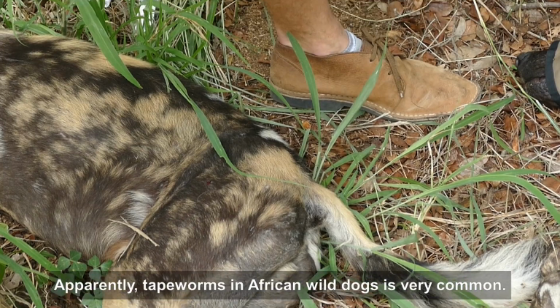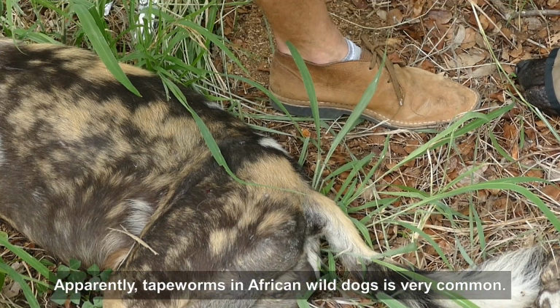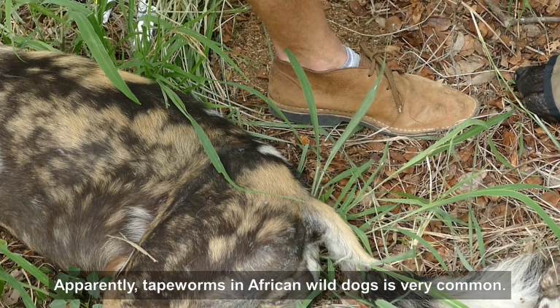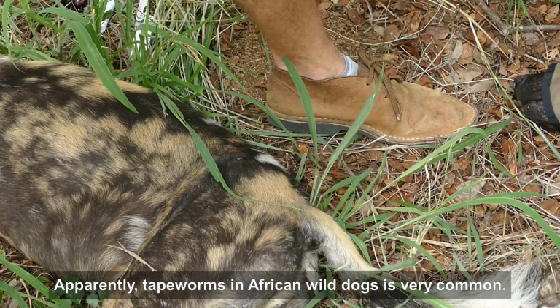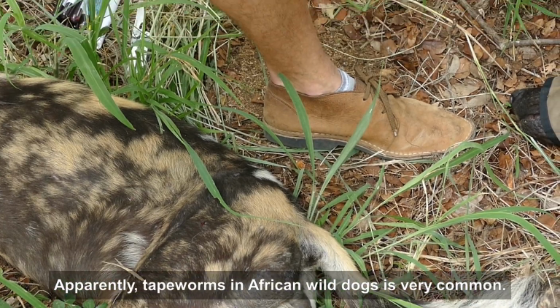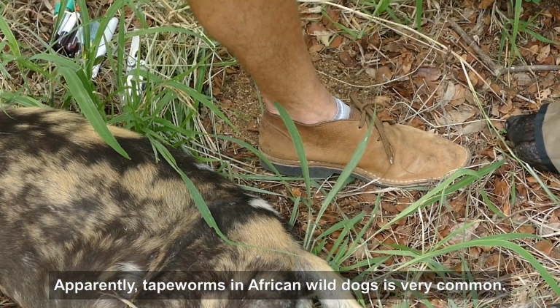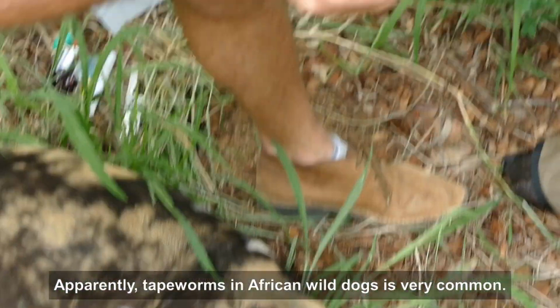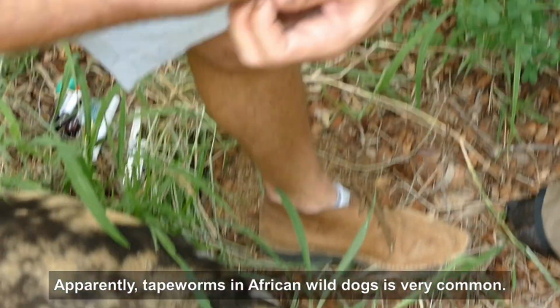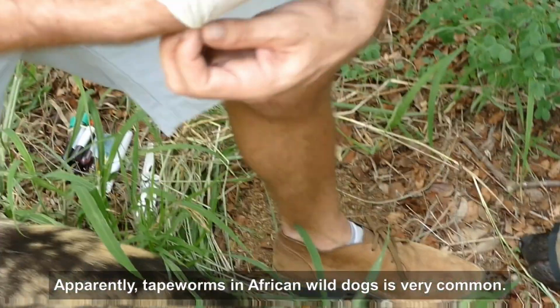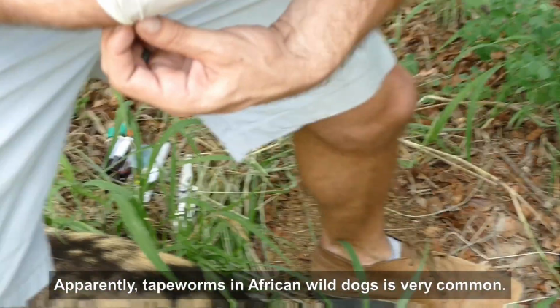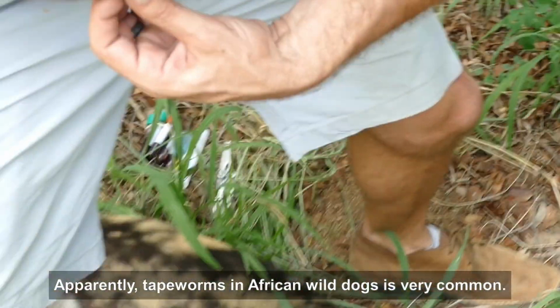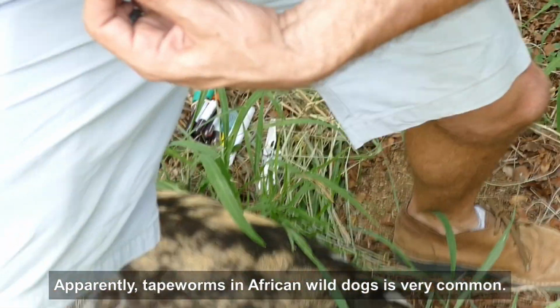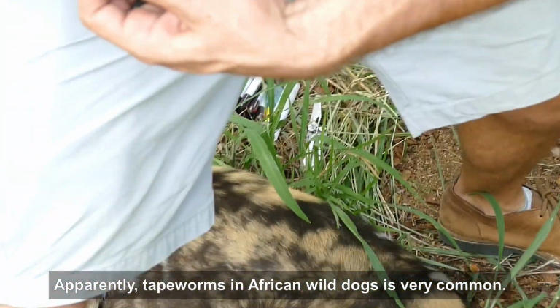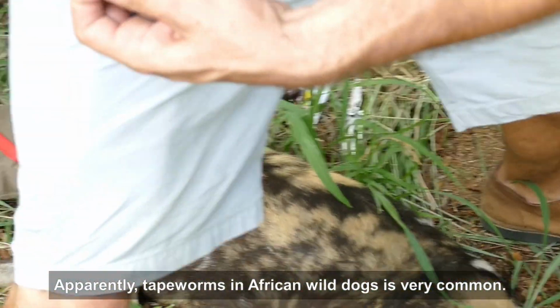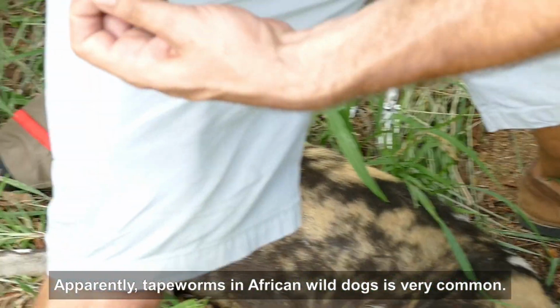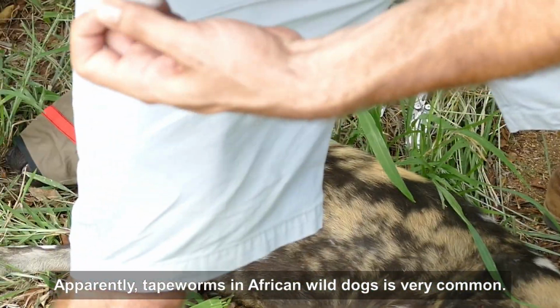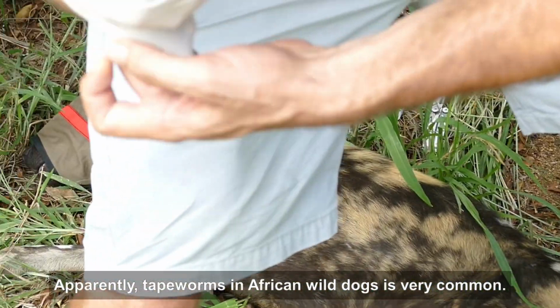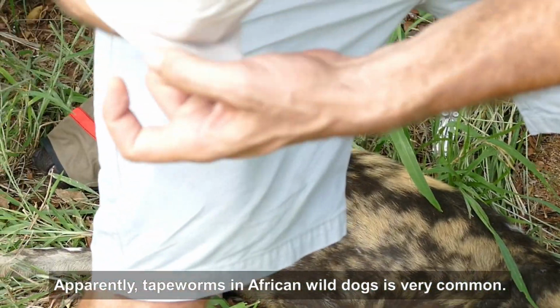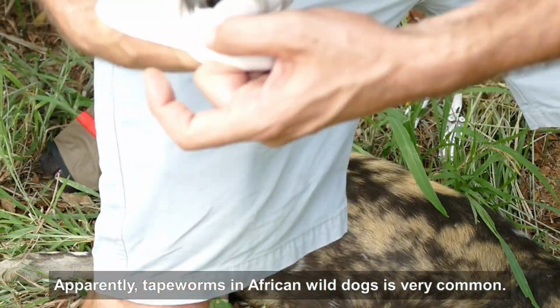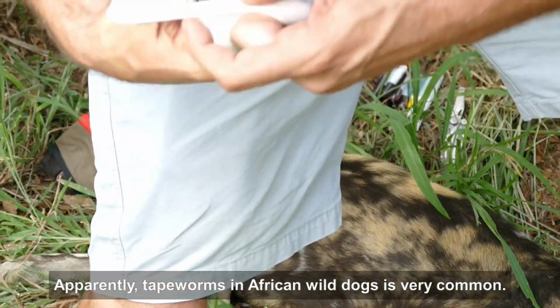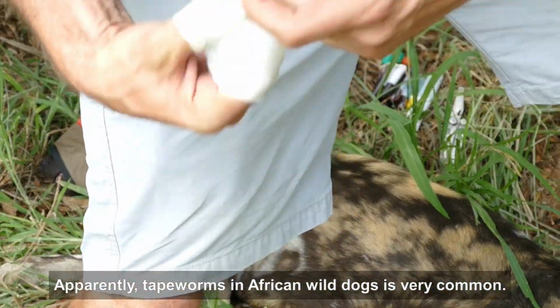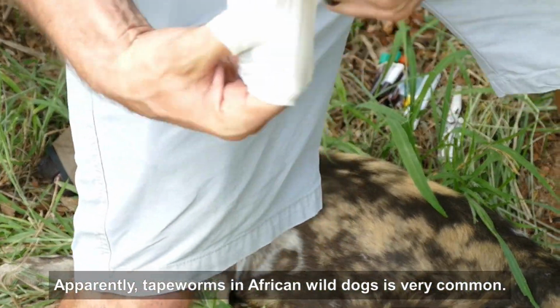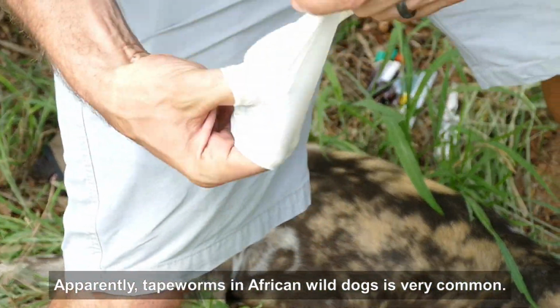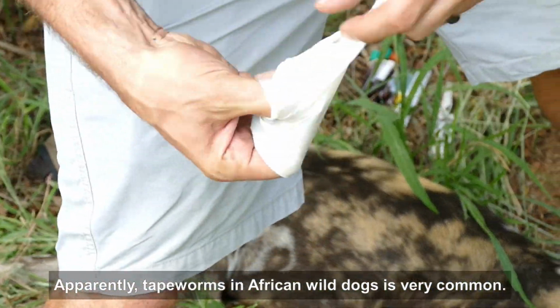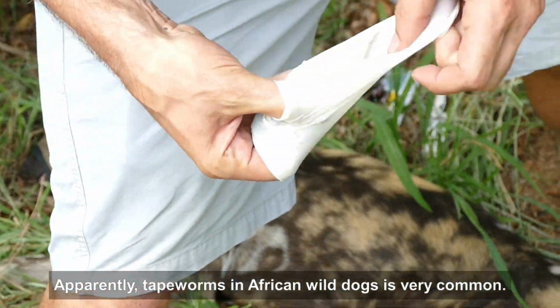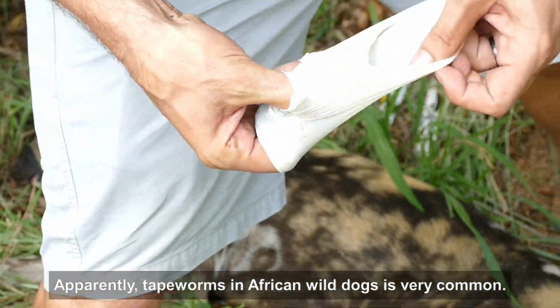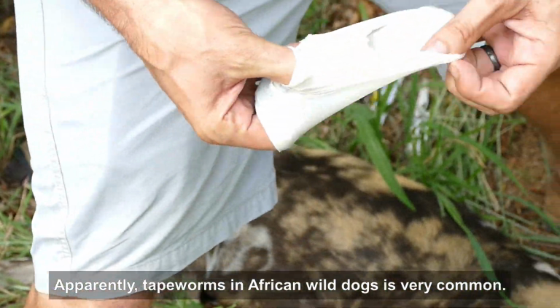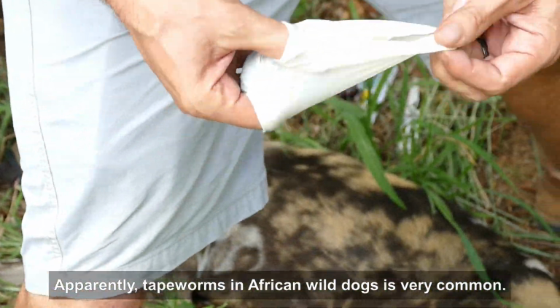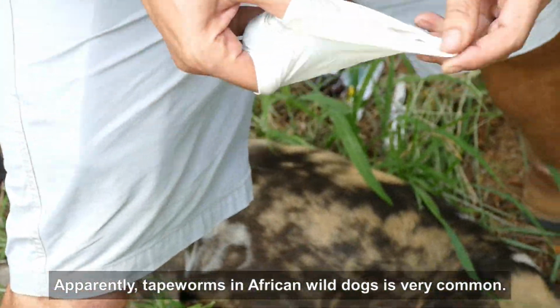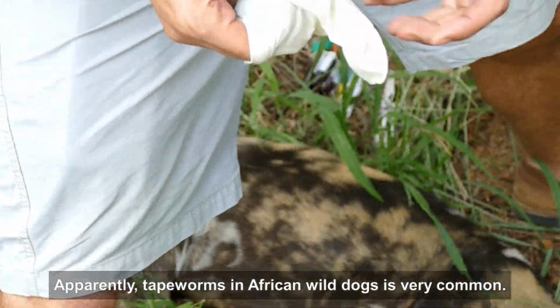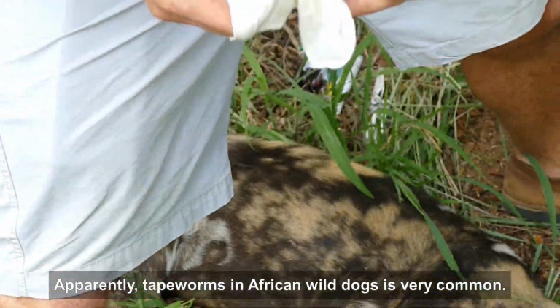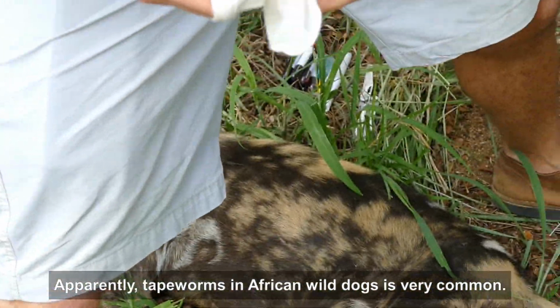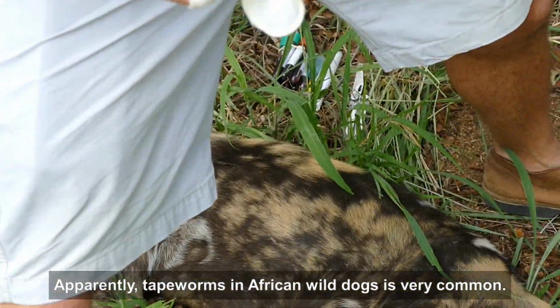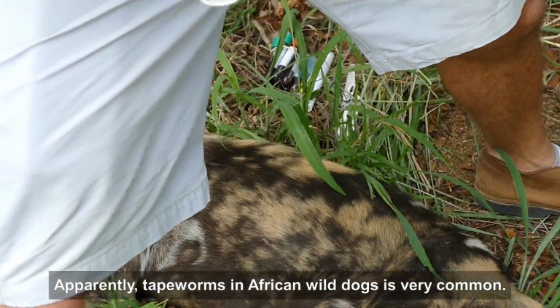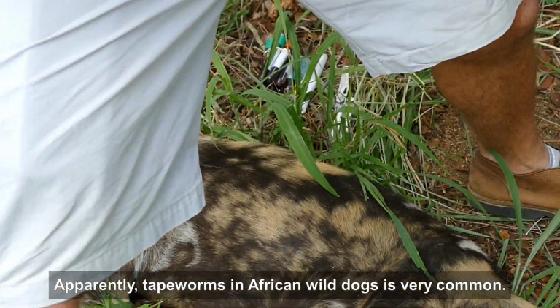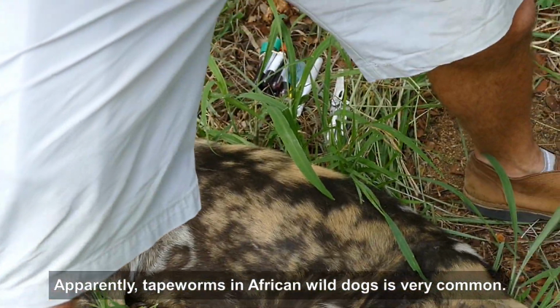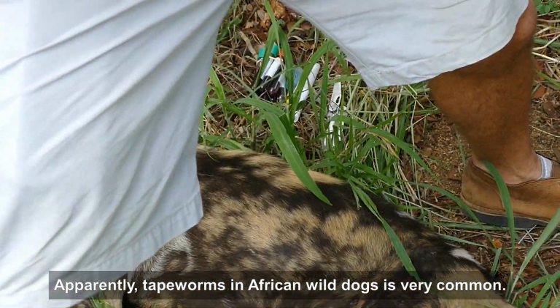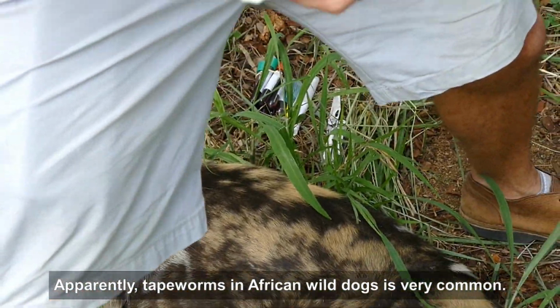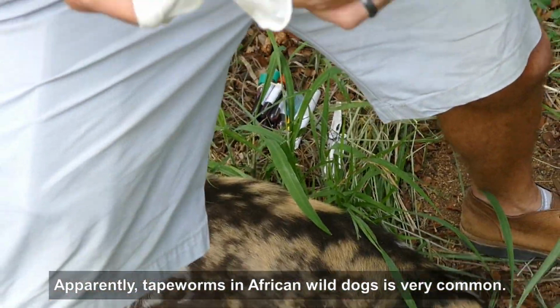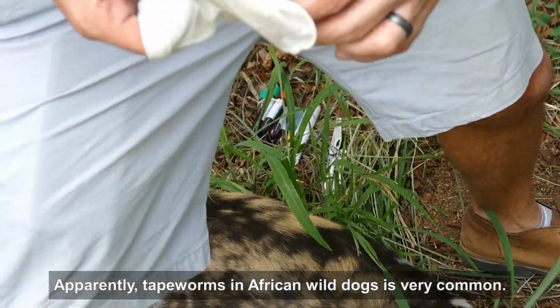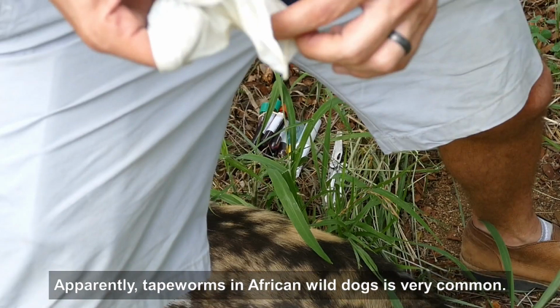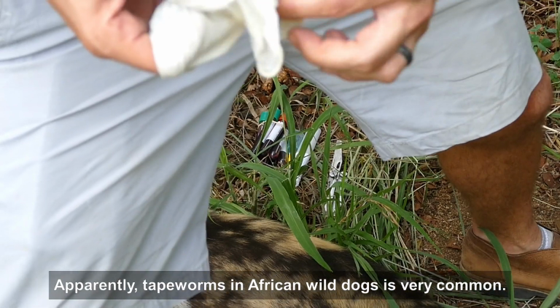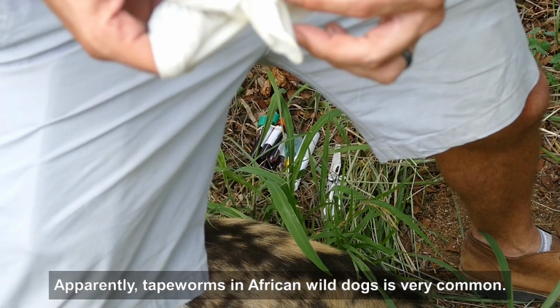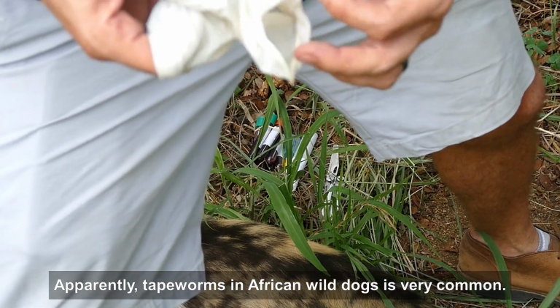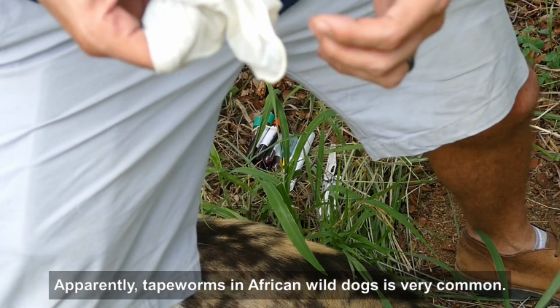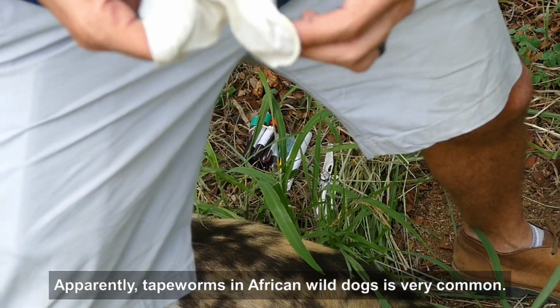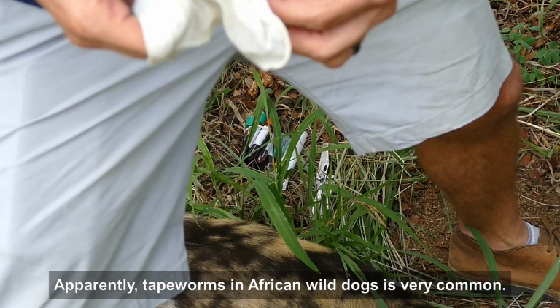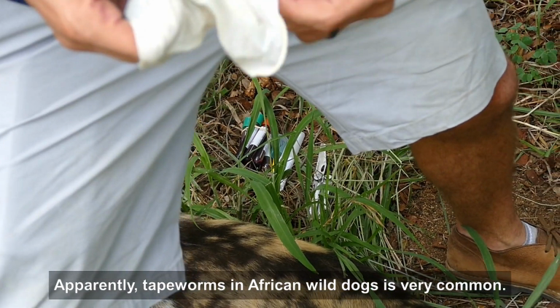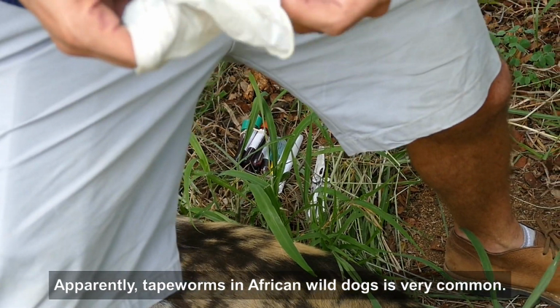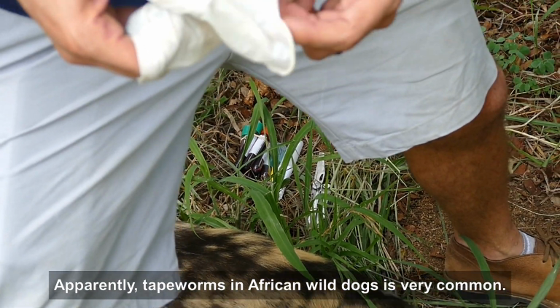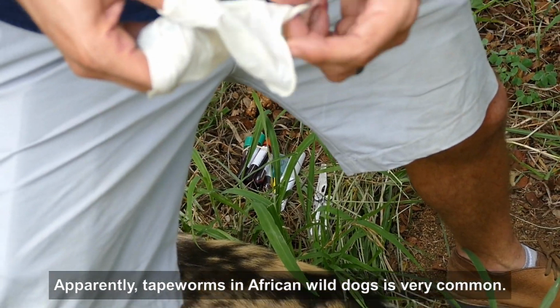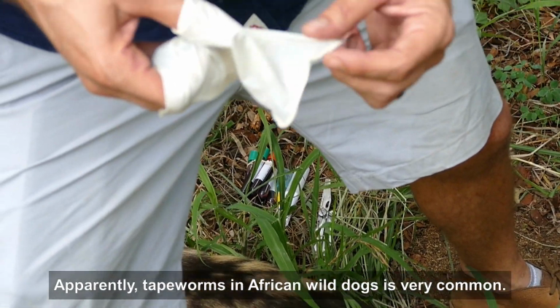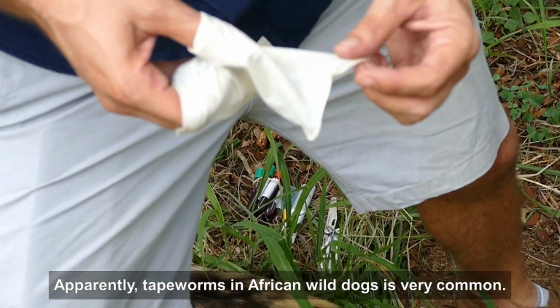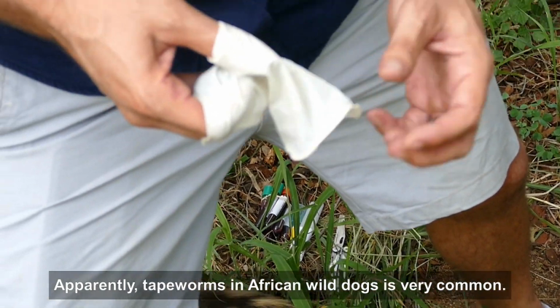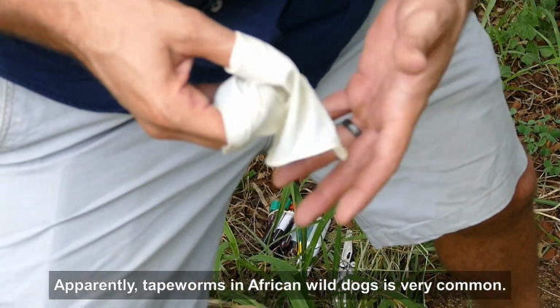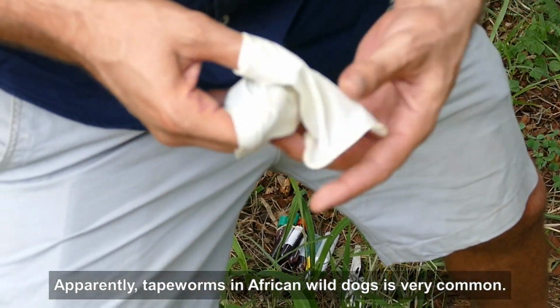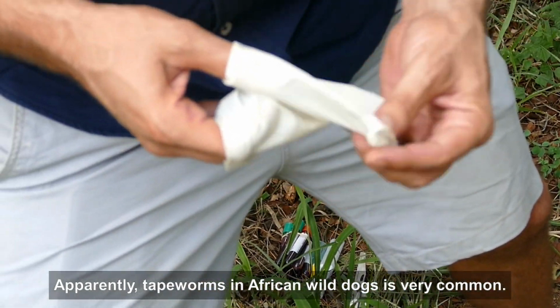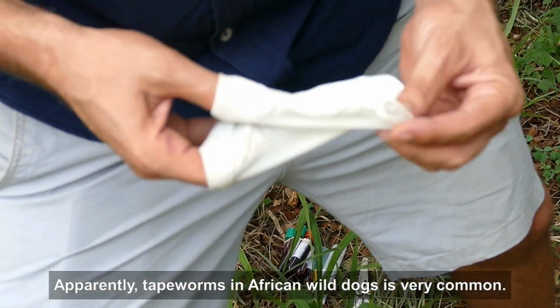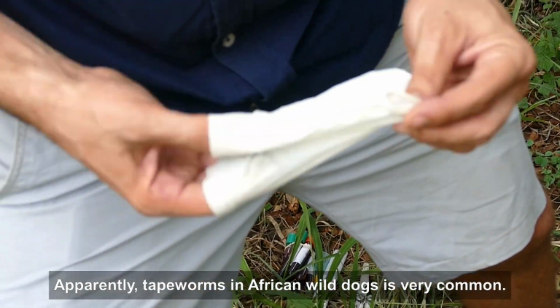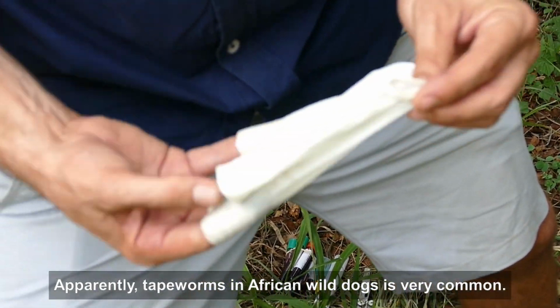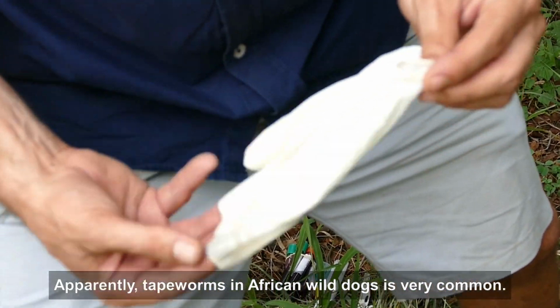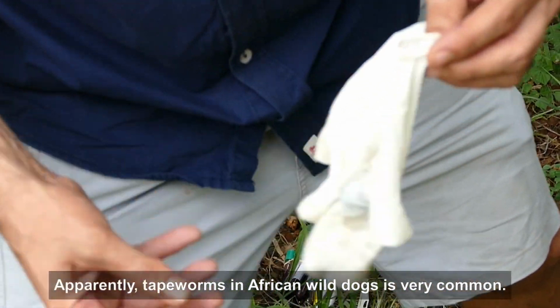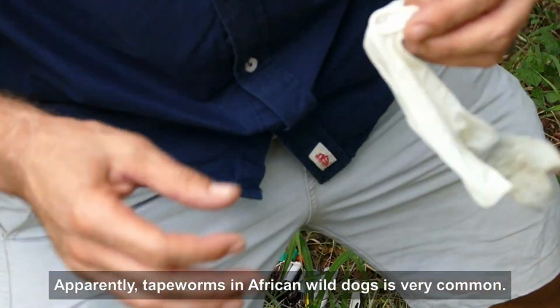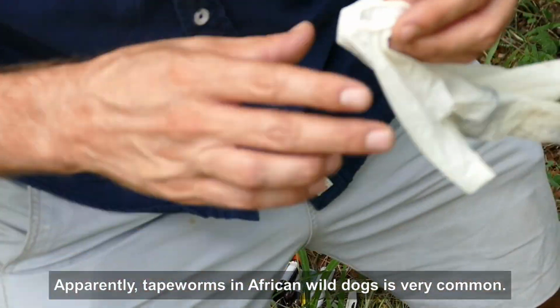I think they're tapeworms. Do you have tapeworms? No — they all have them. They all have them.